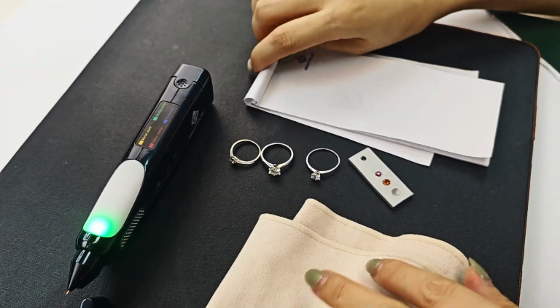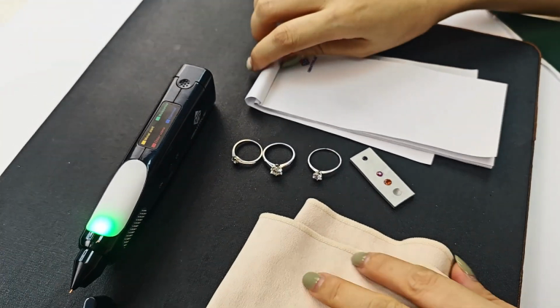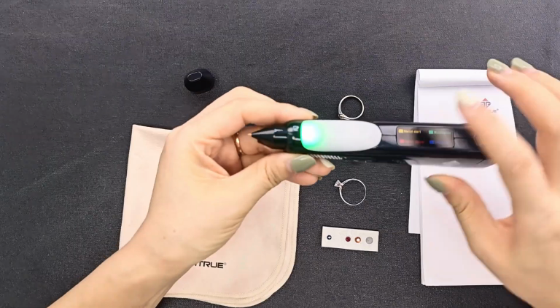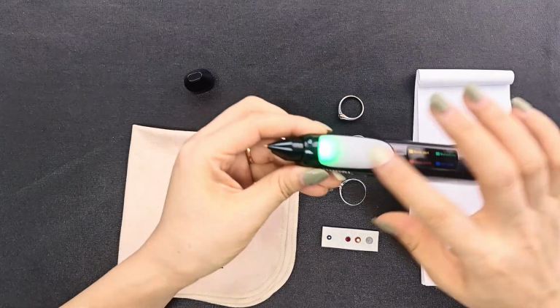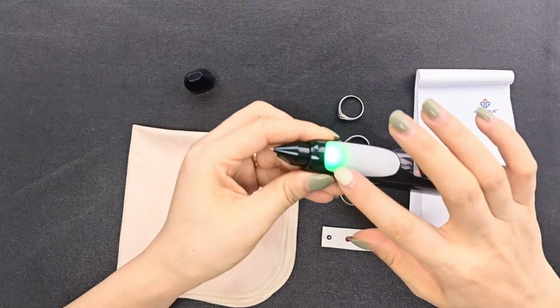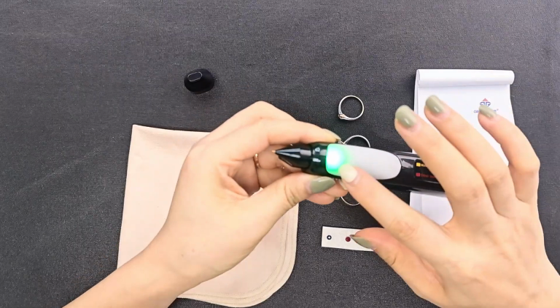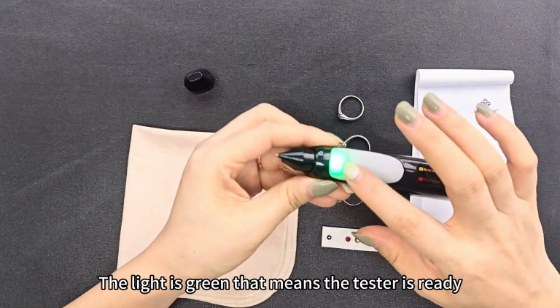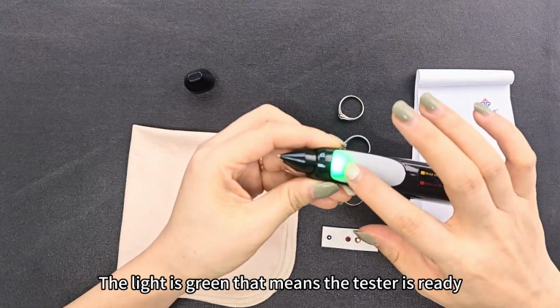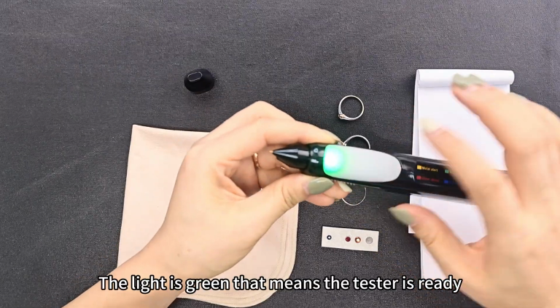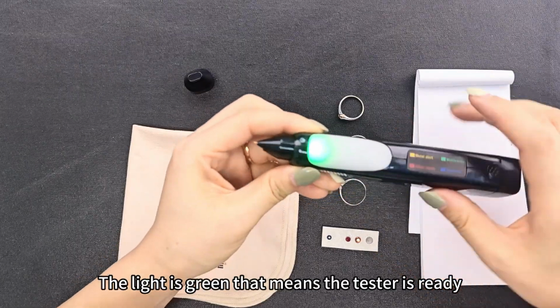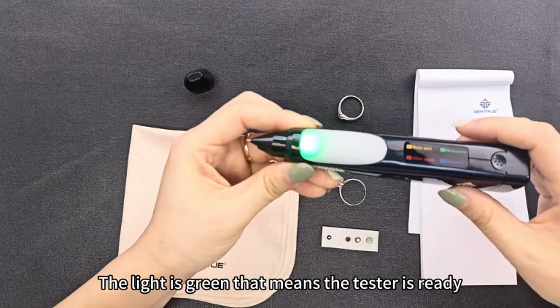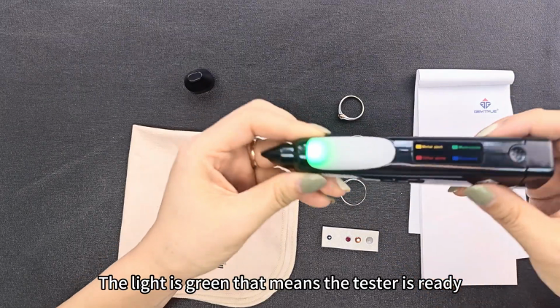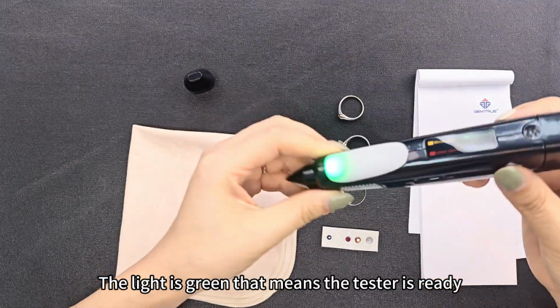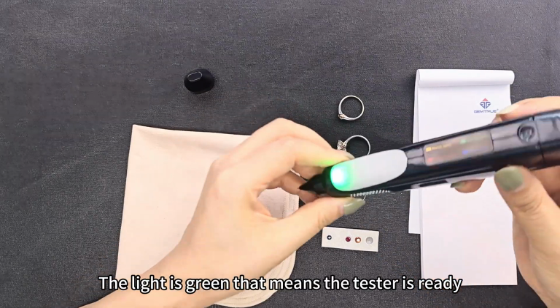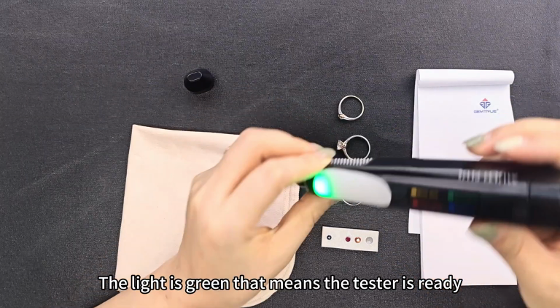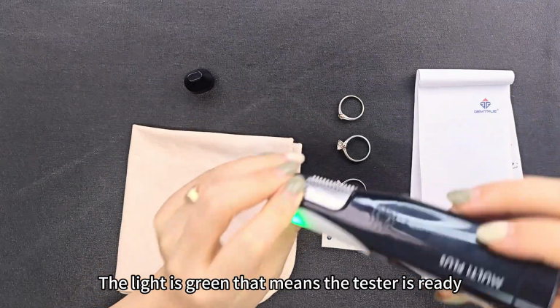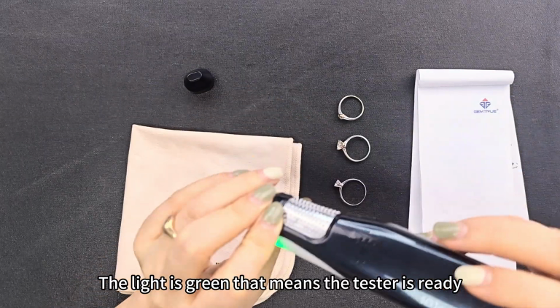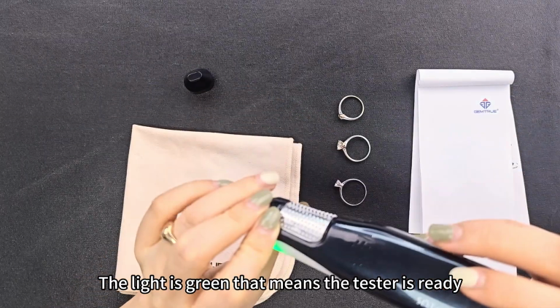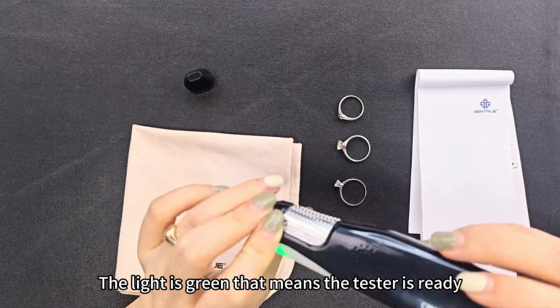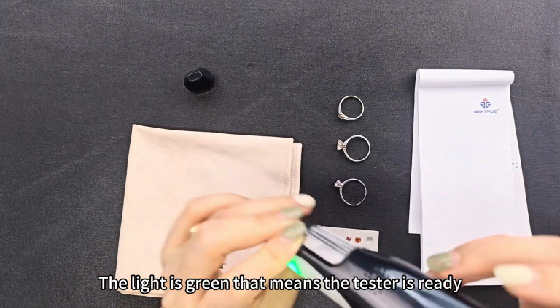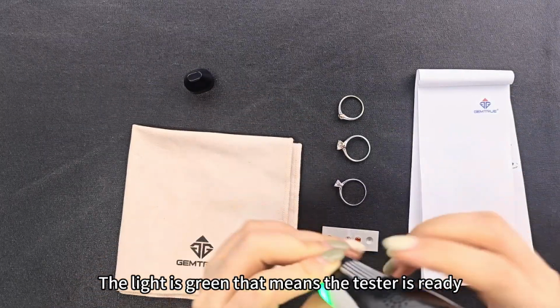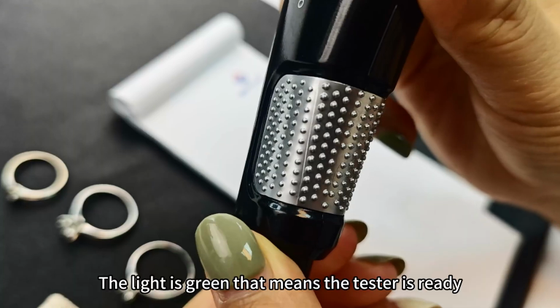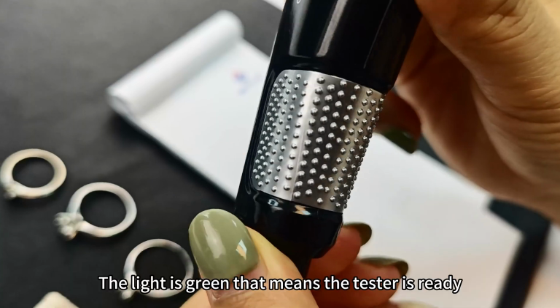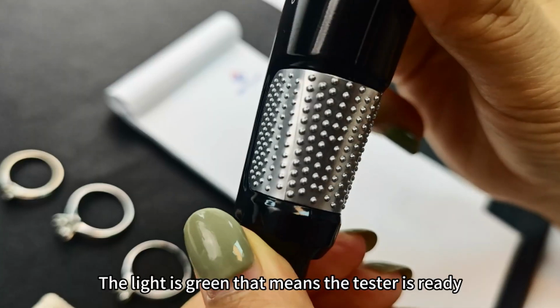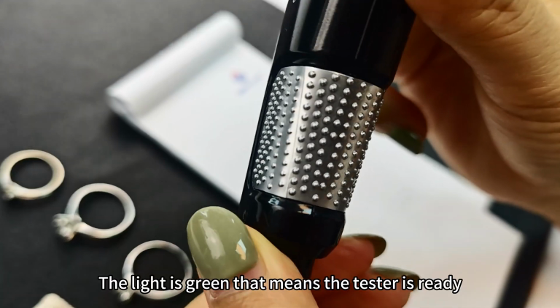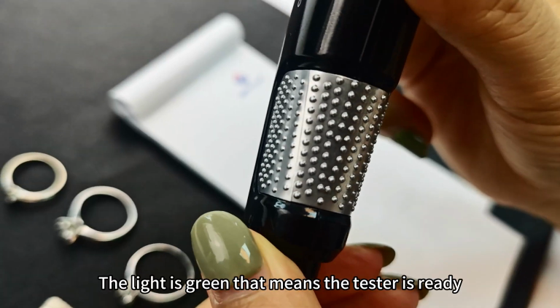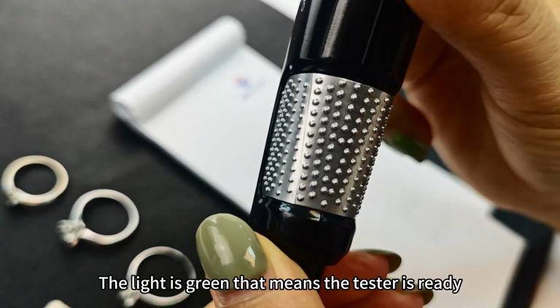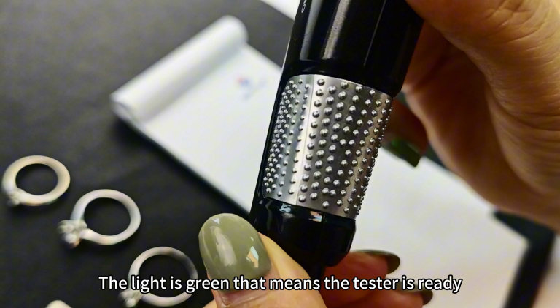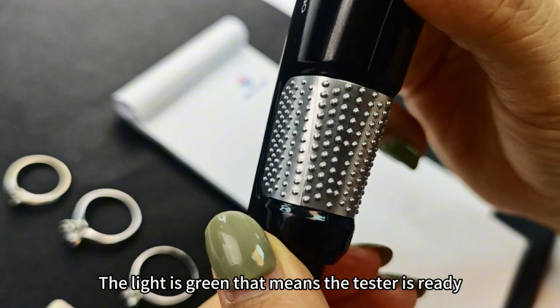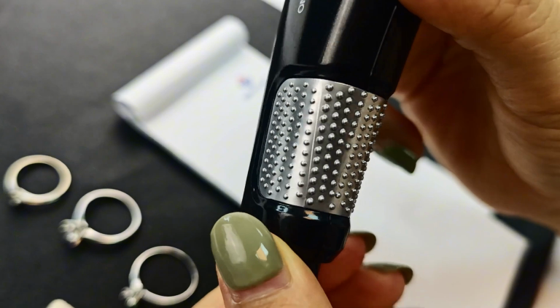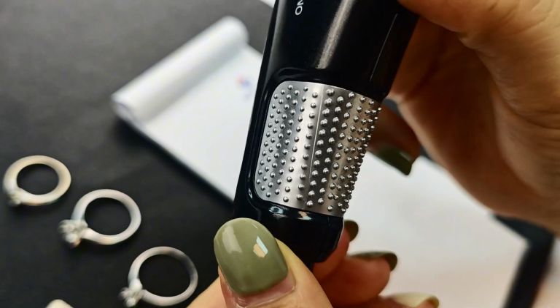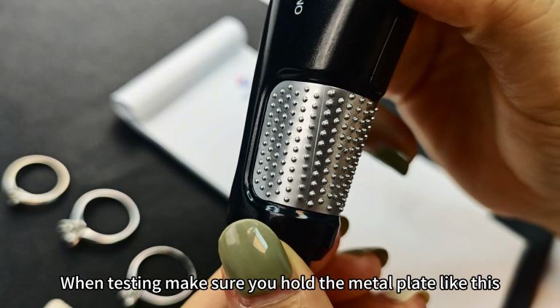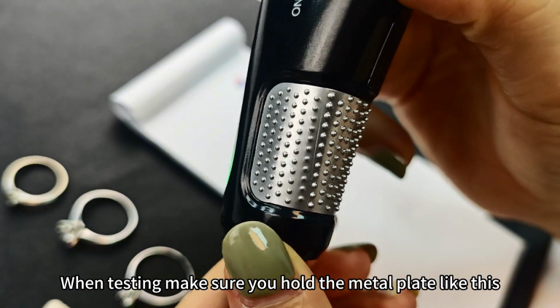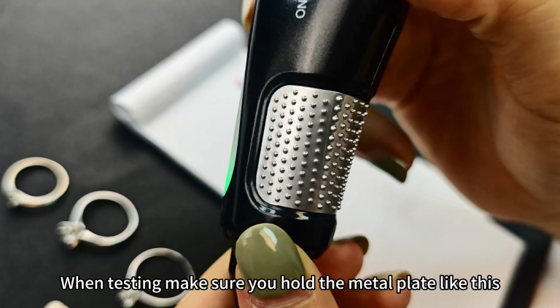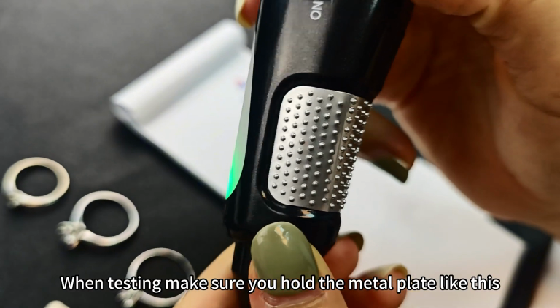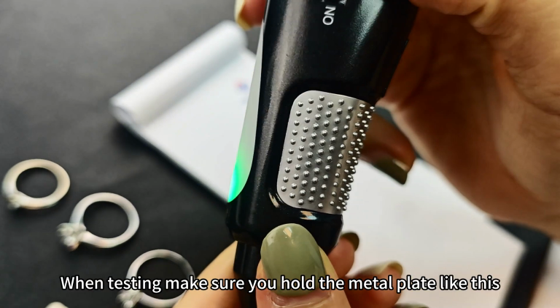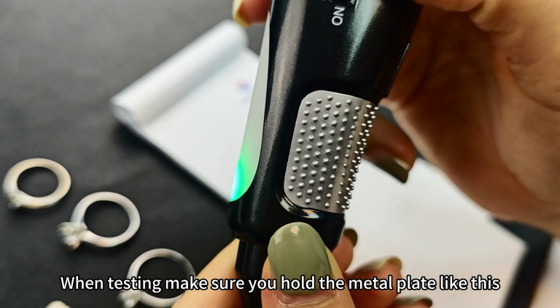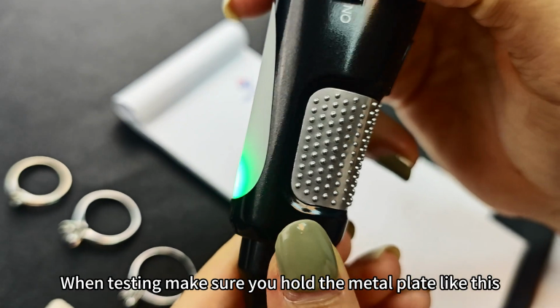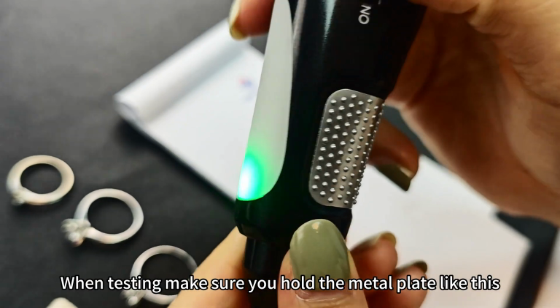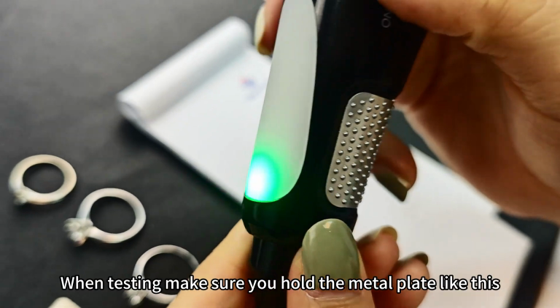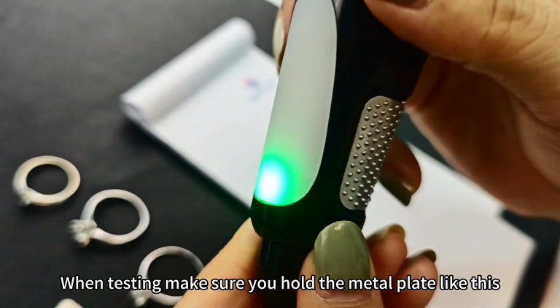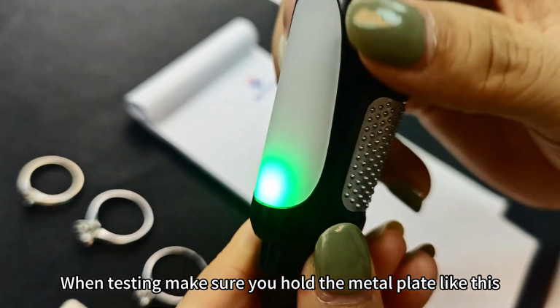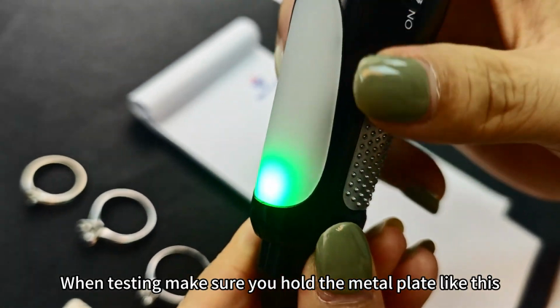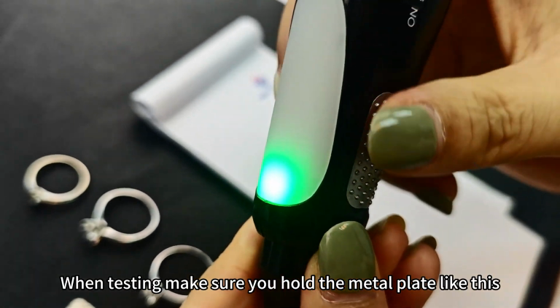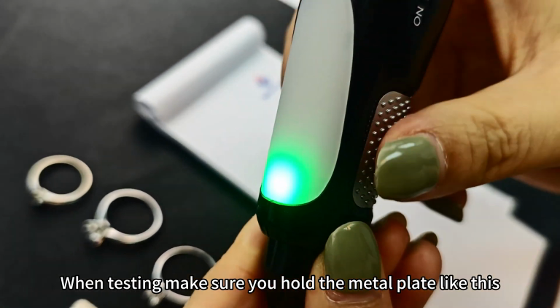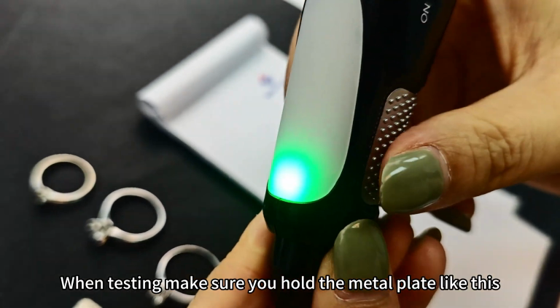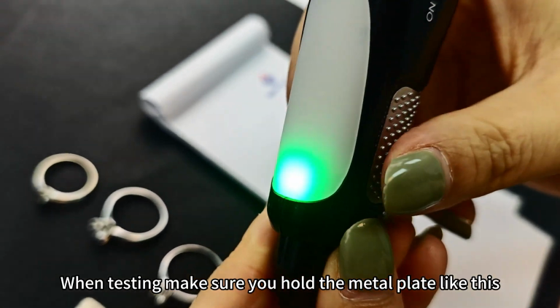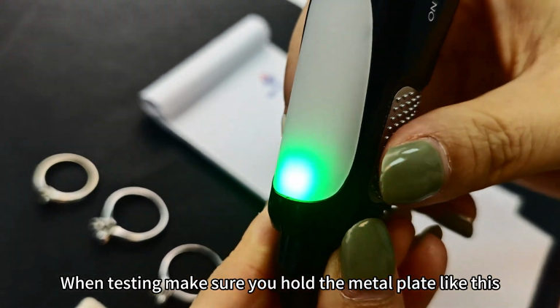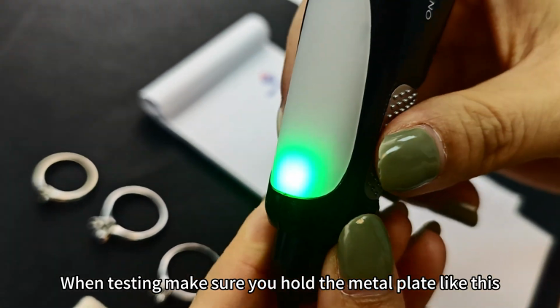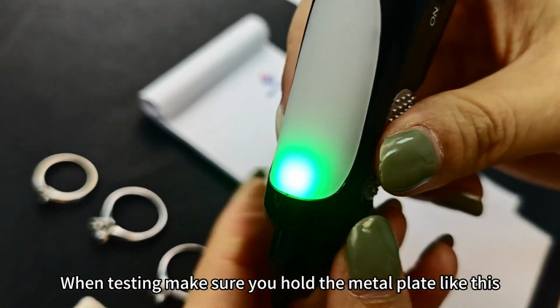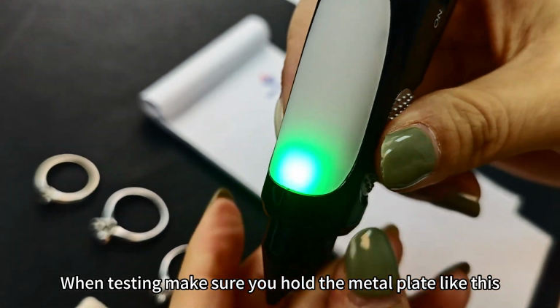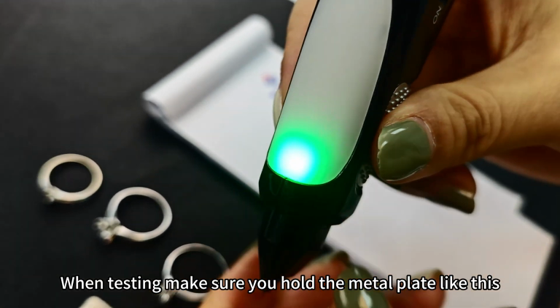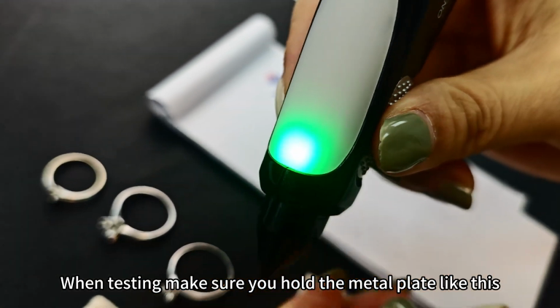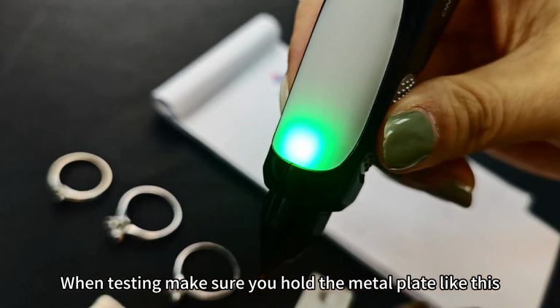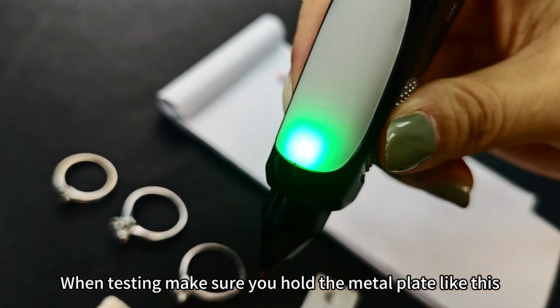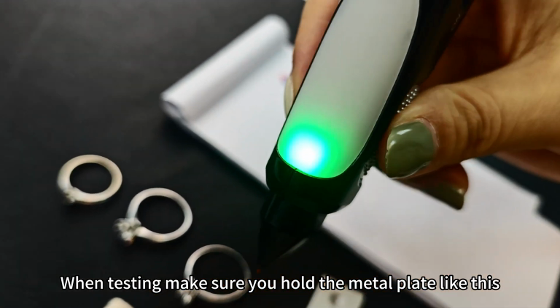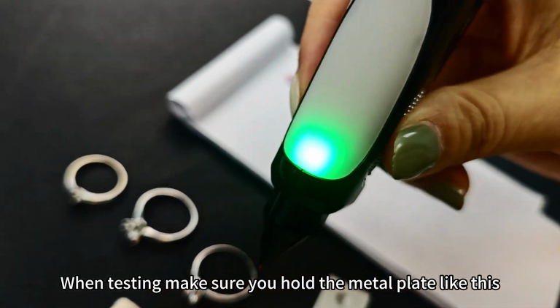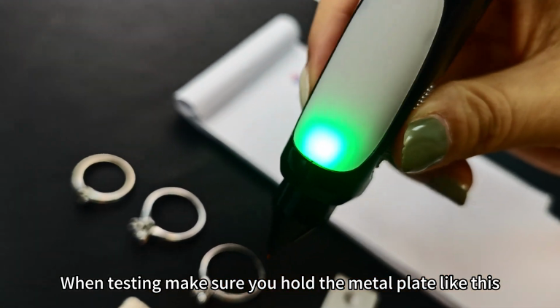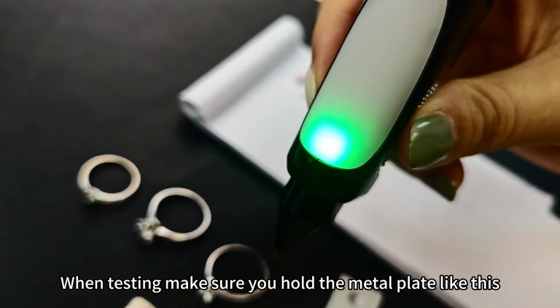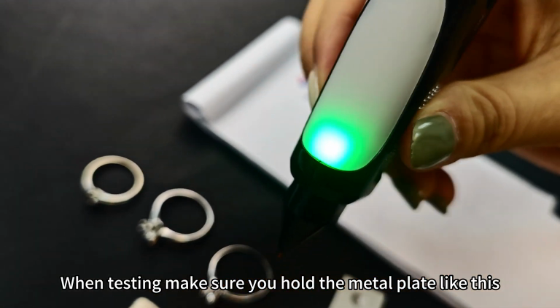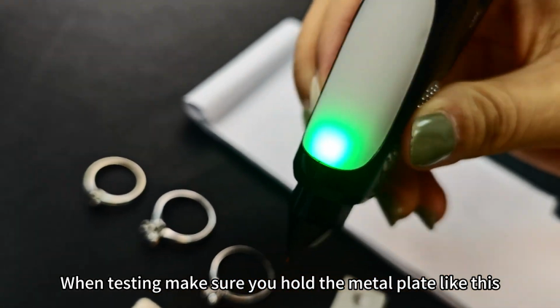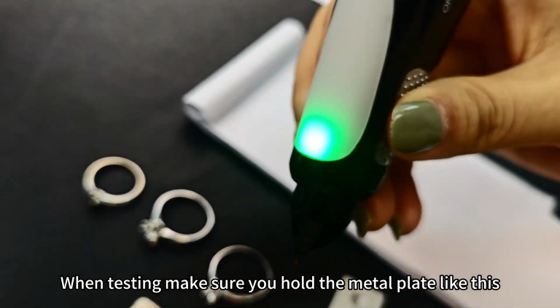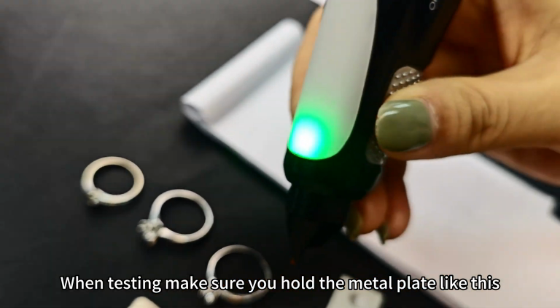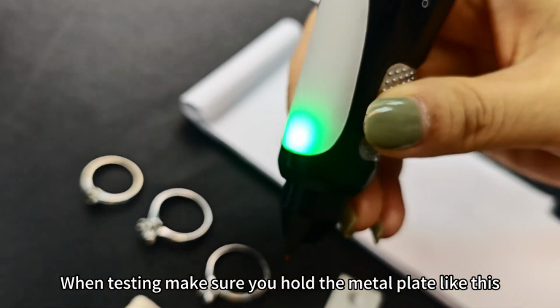The light is green, that means the test is ready. When testing, make sure you hold the matte plate like this.